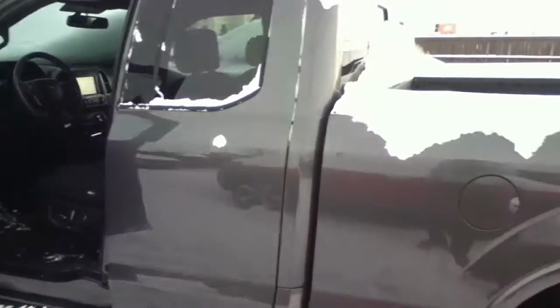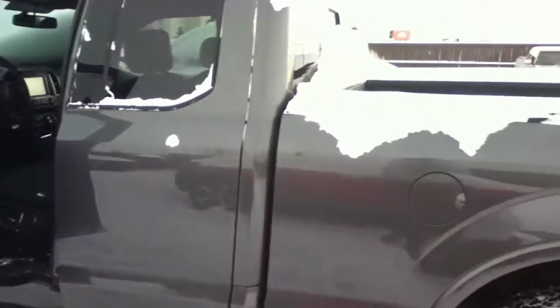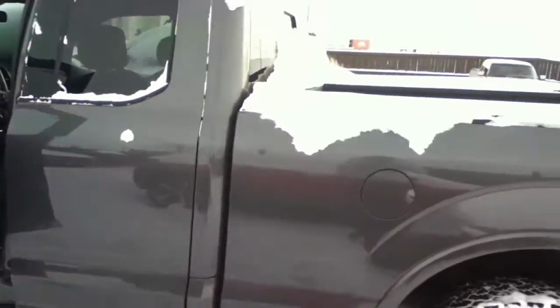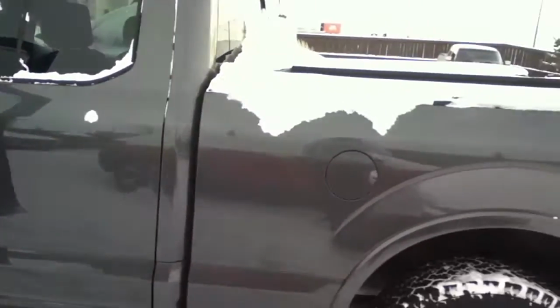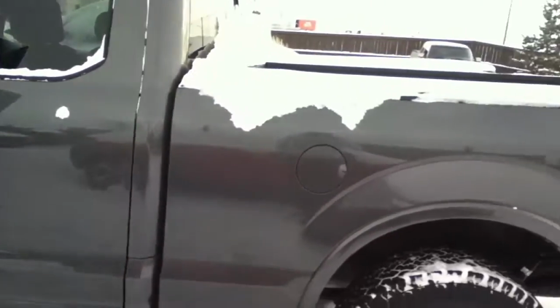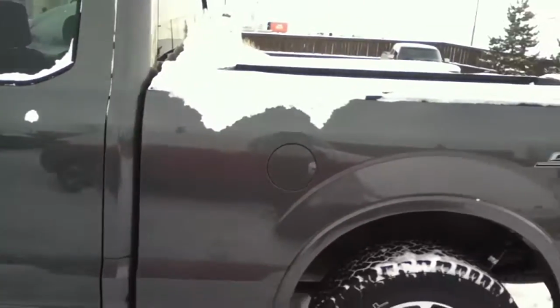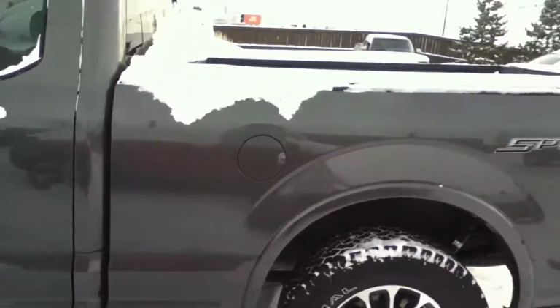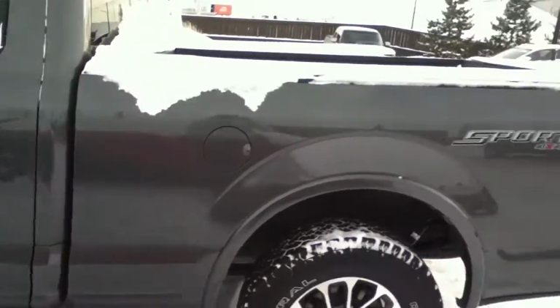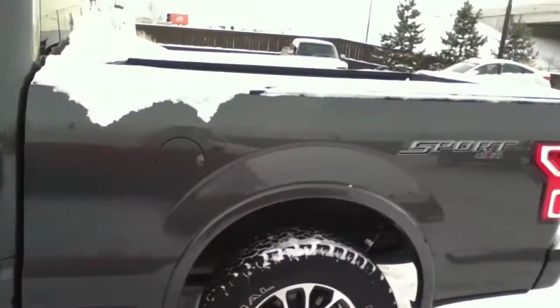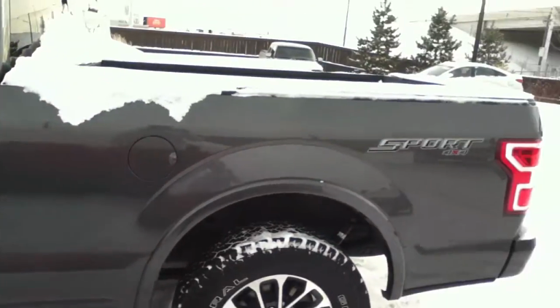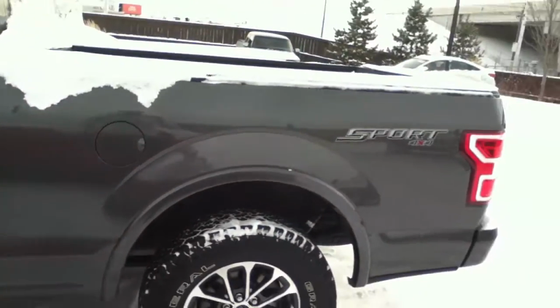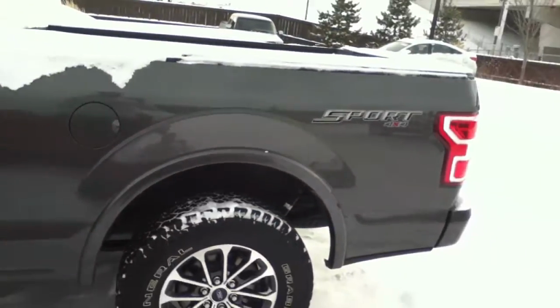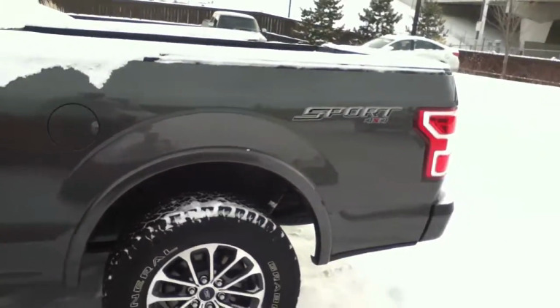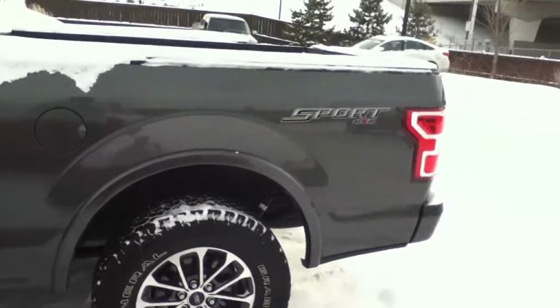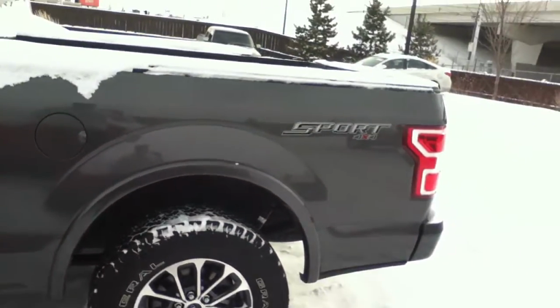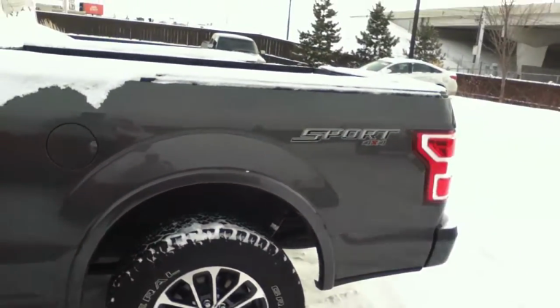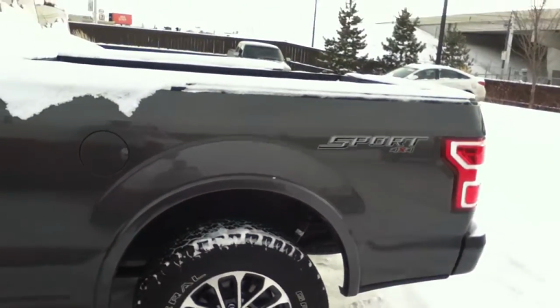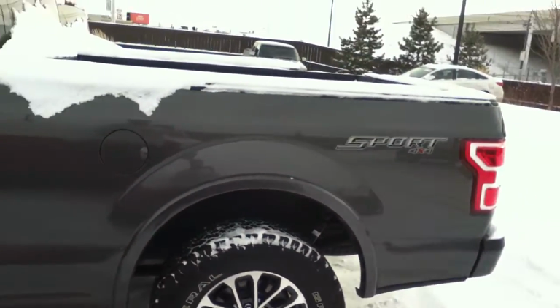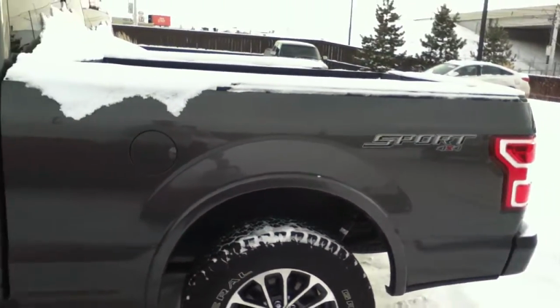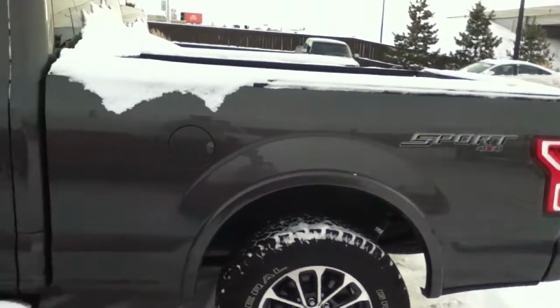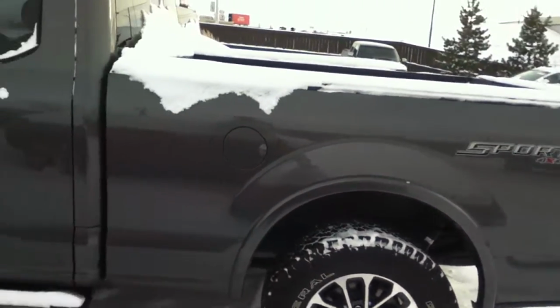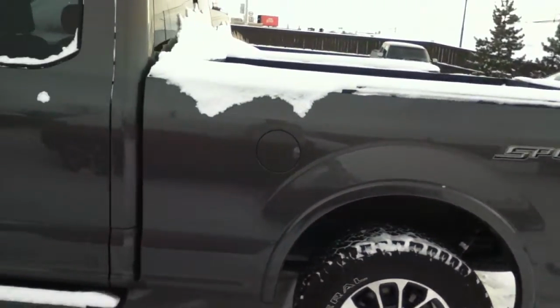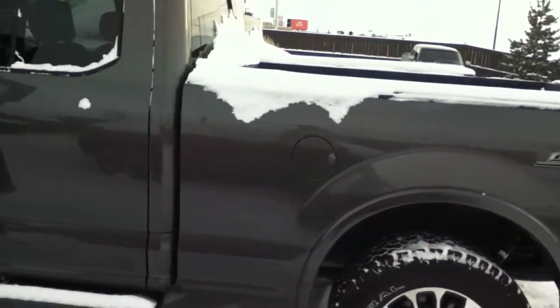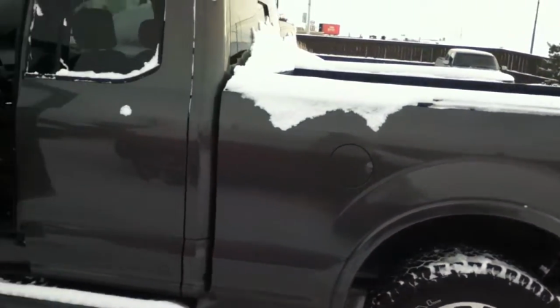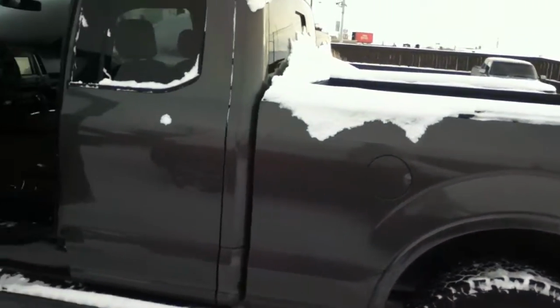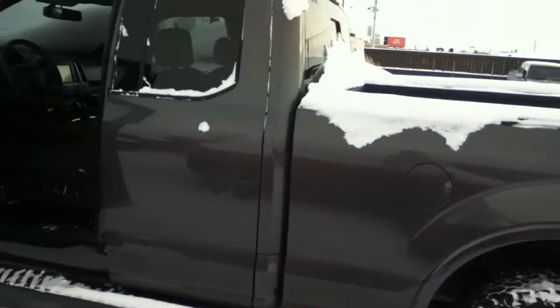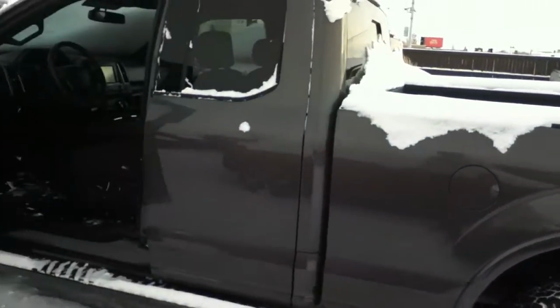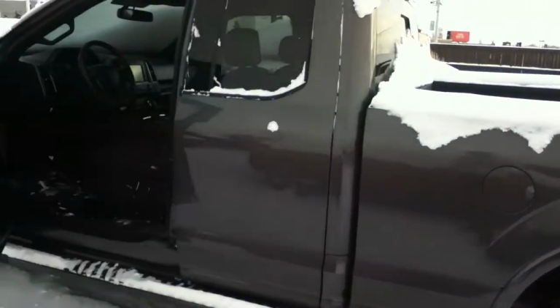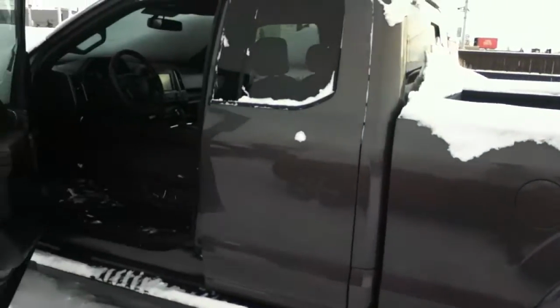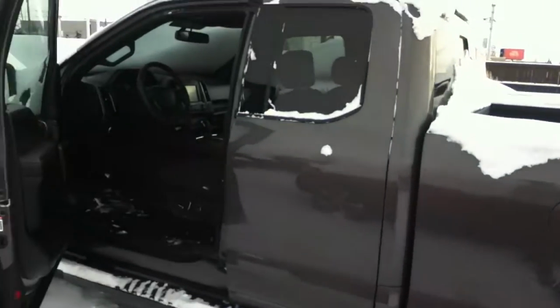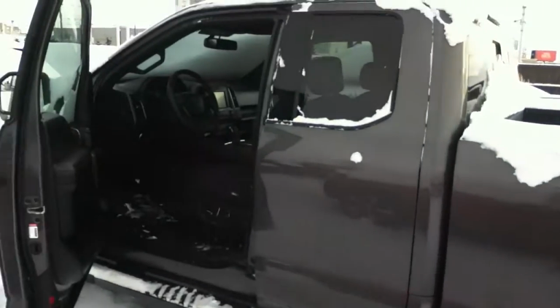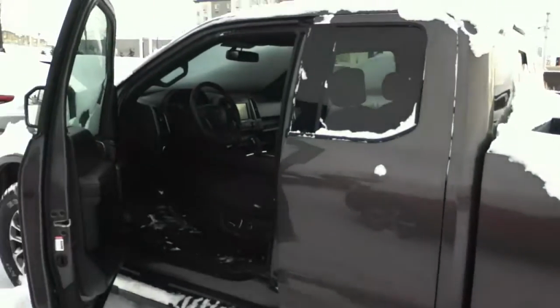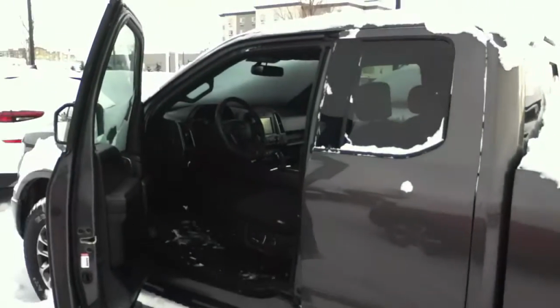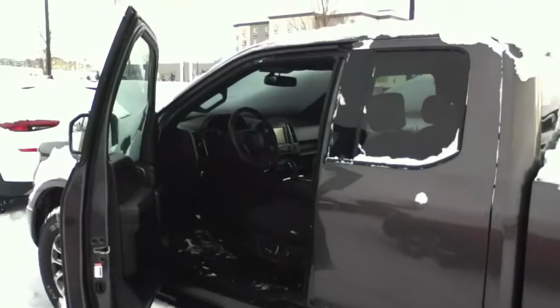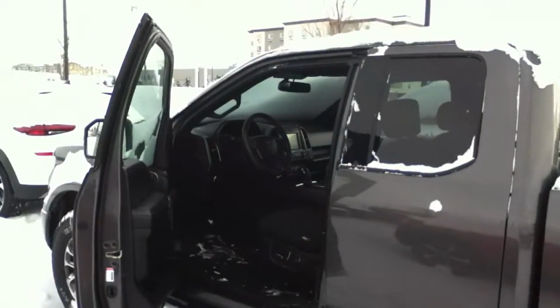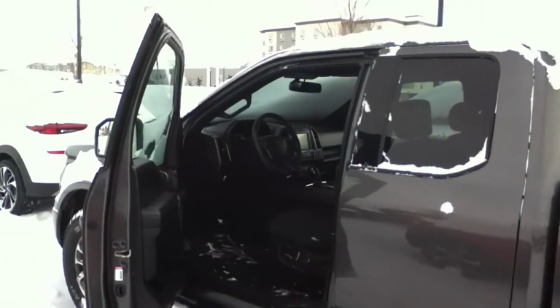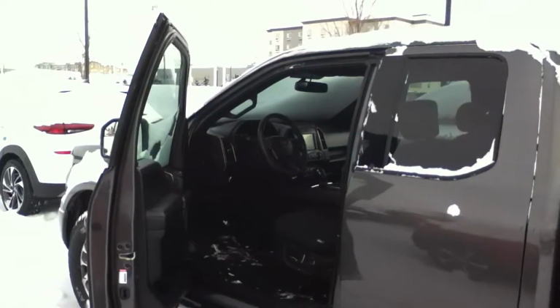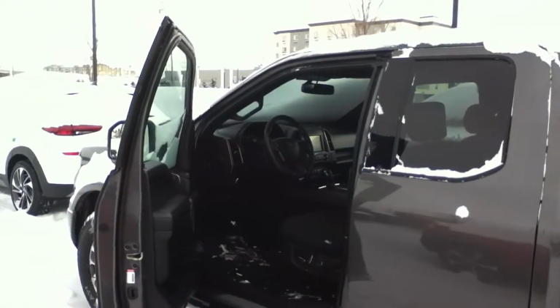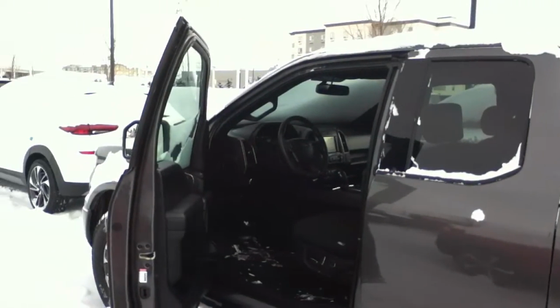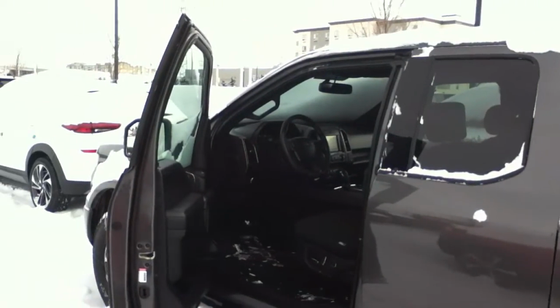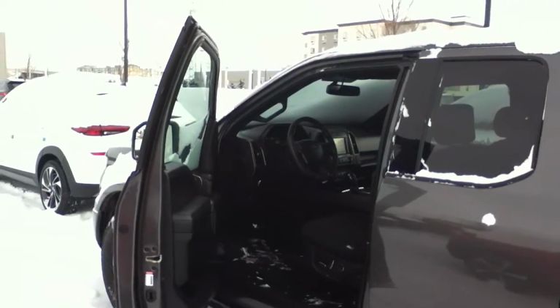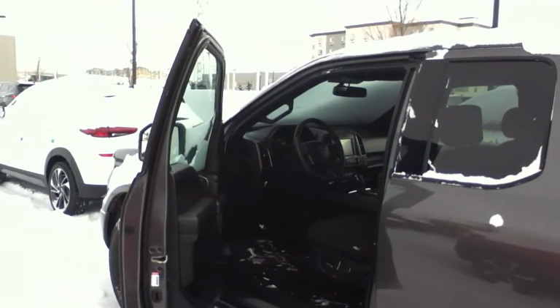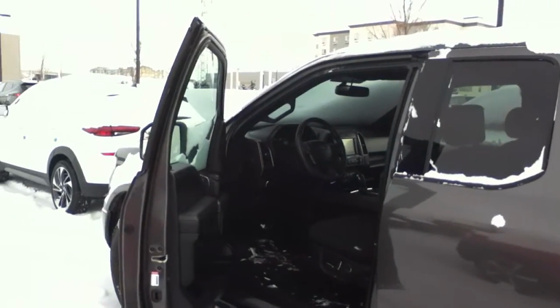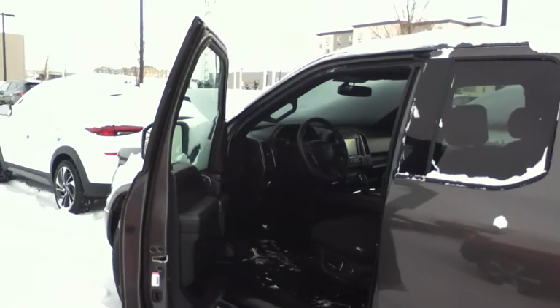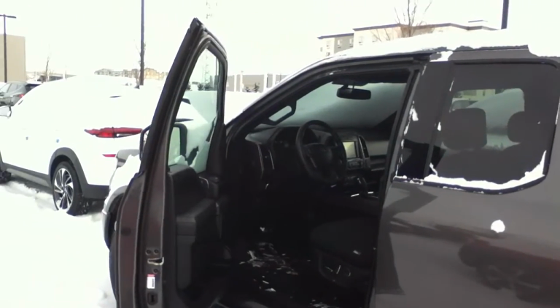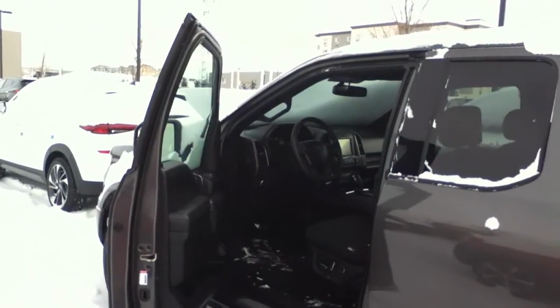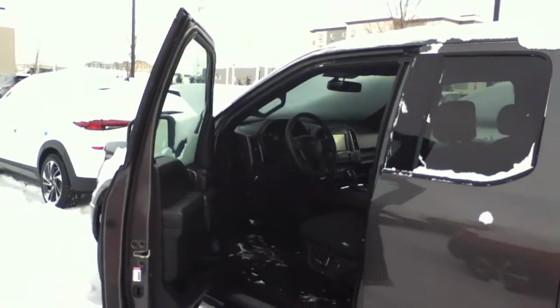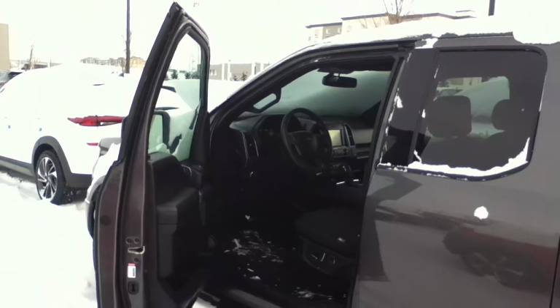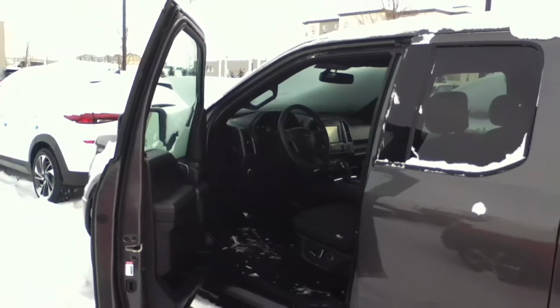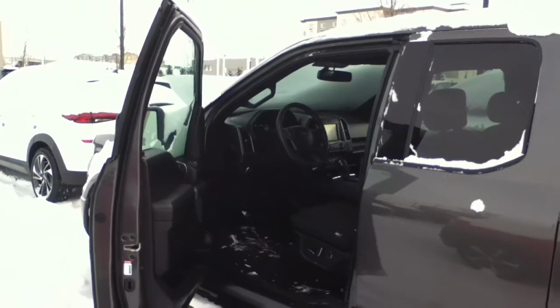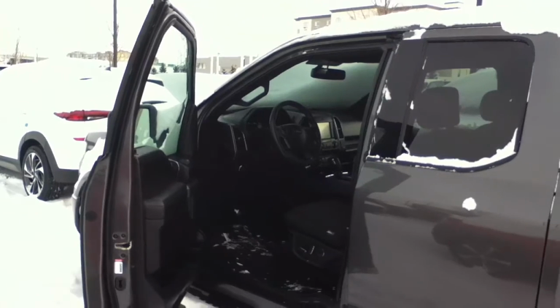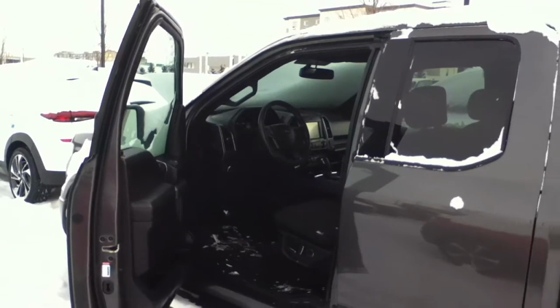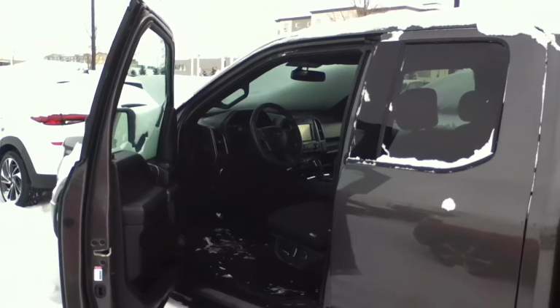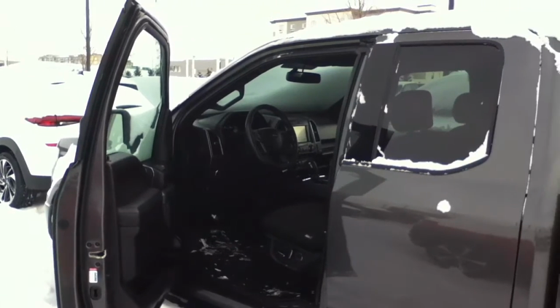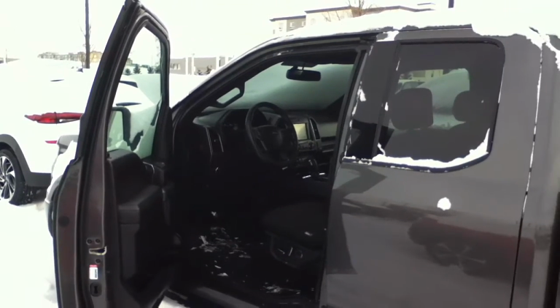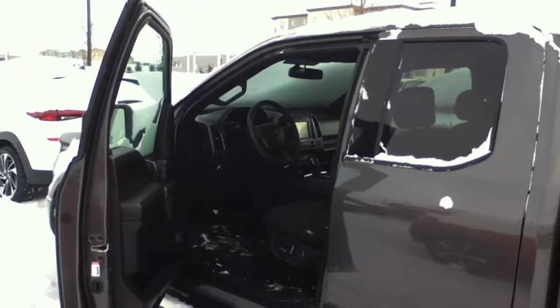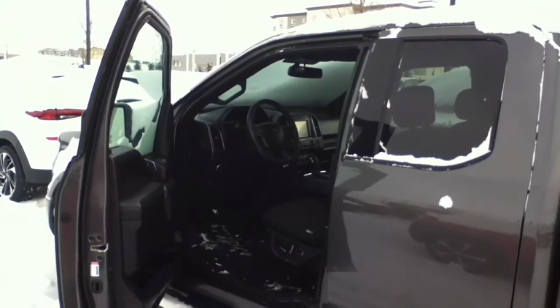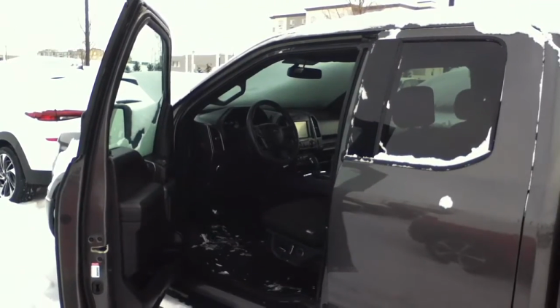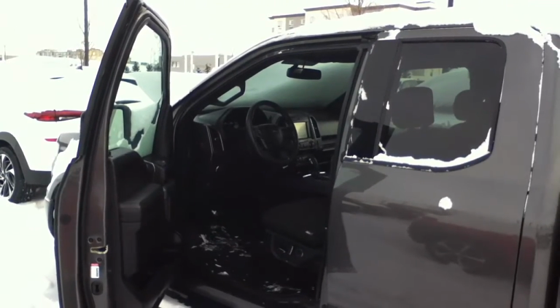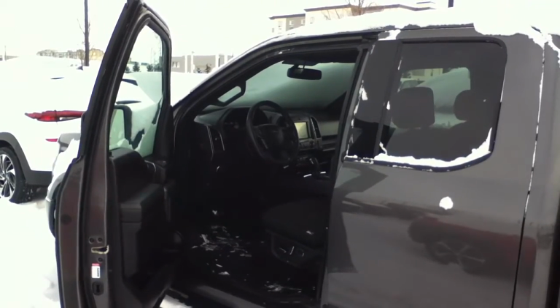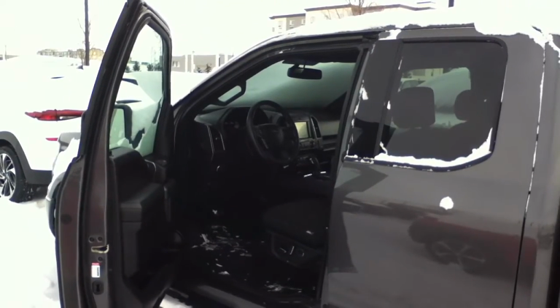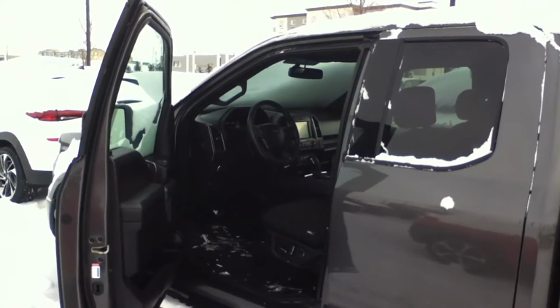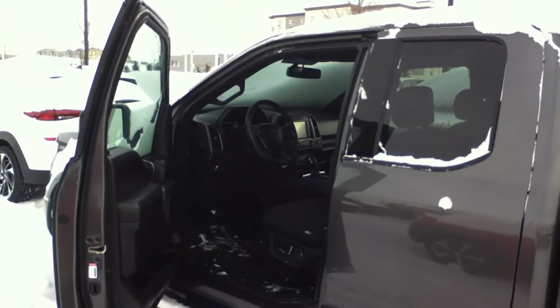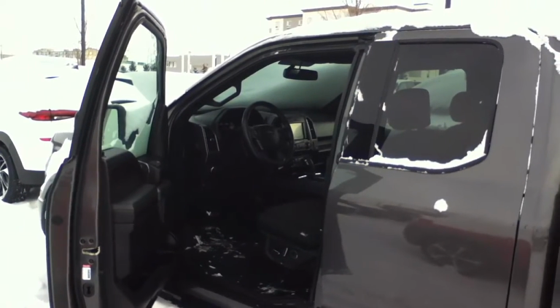It has low kilometers and still has the factory warranty. If you have any other questions or concerns, feel free to contact me back at 780-371-3700.